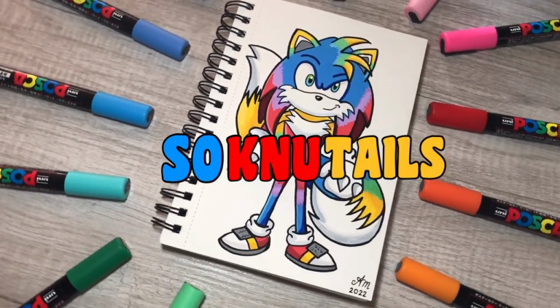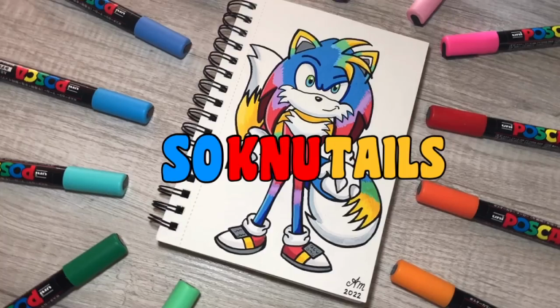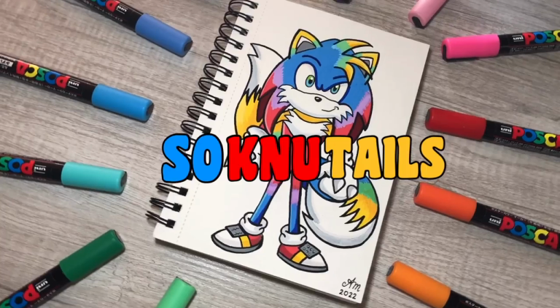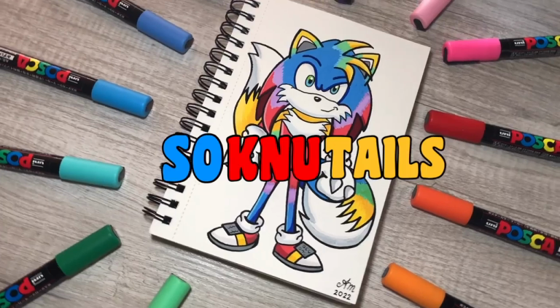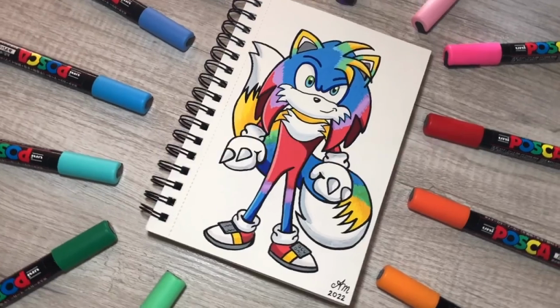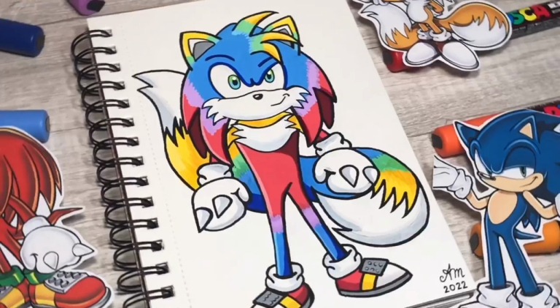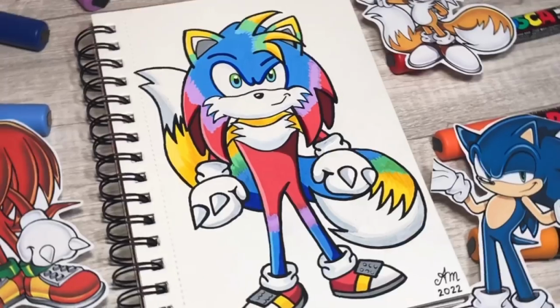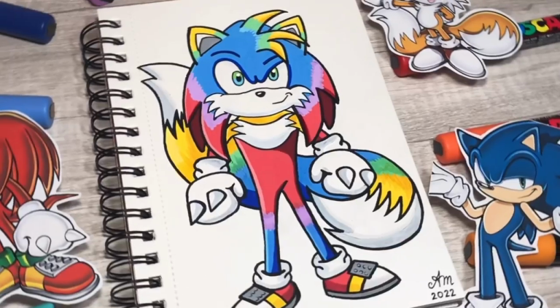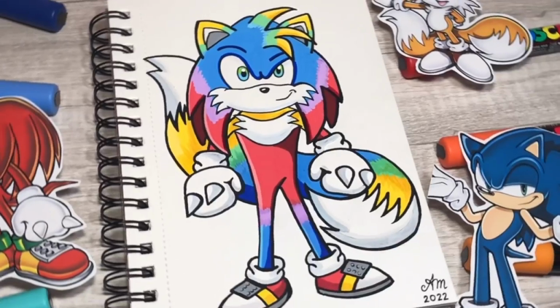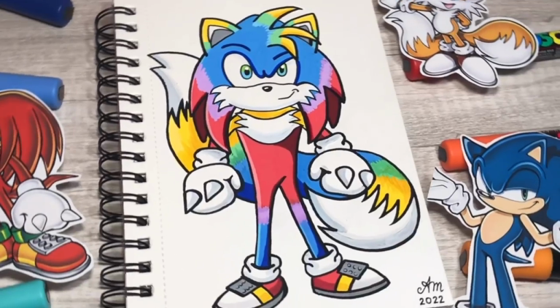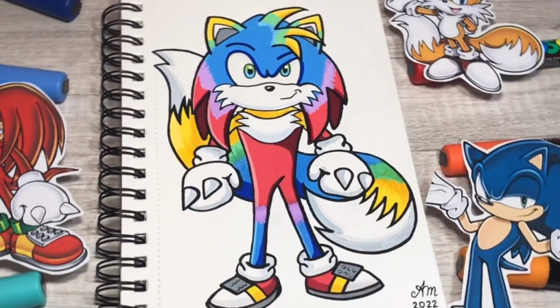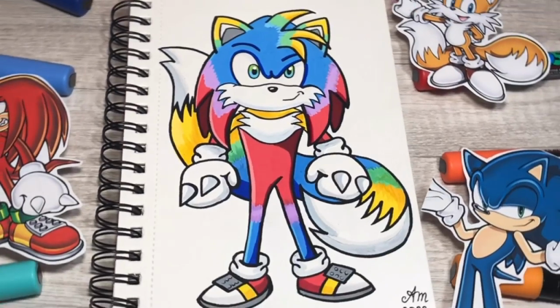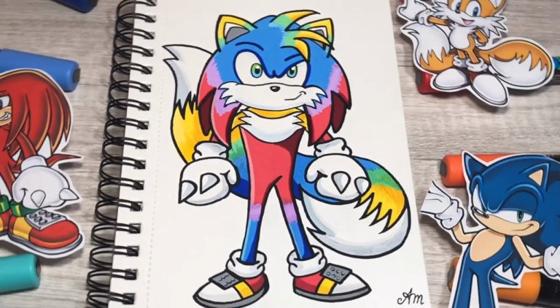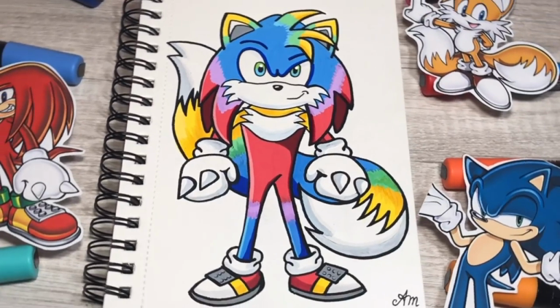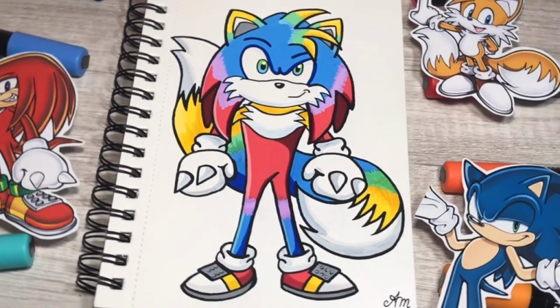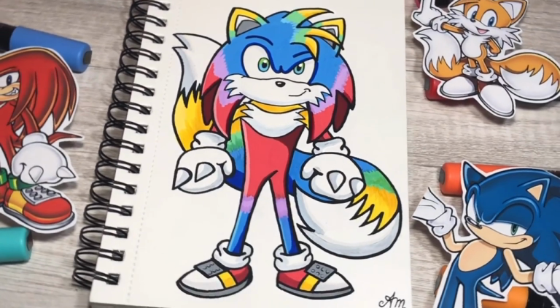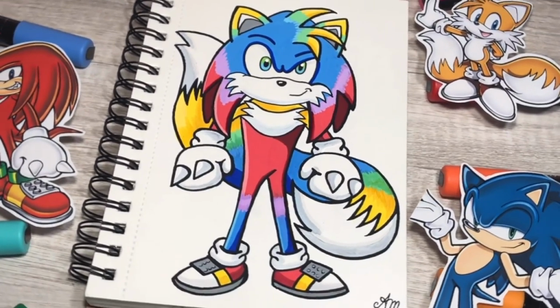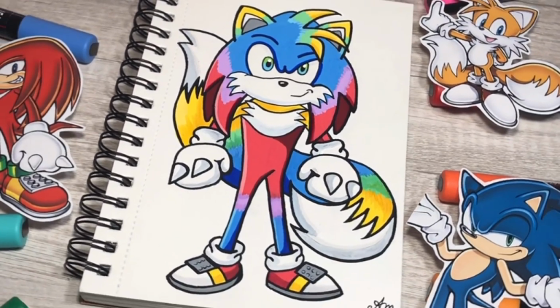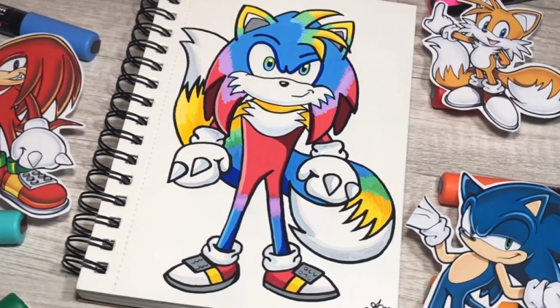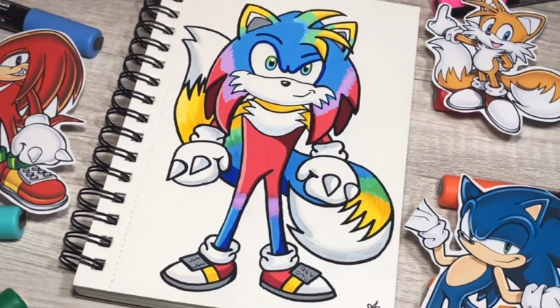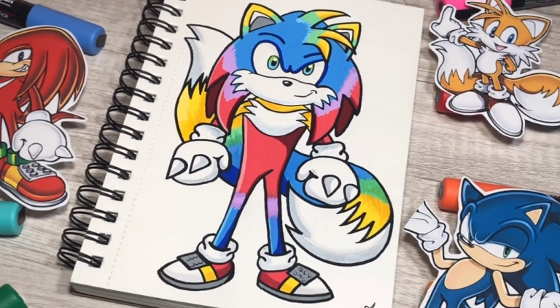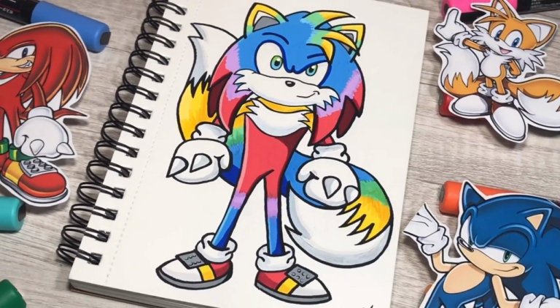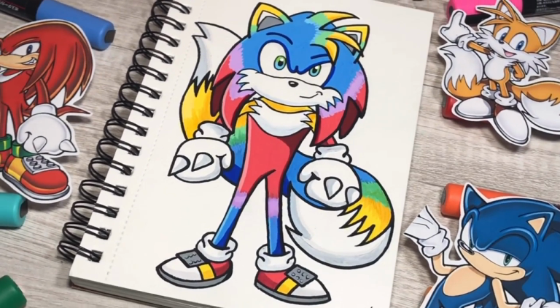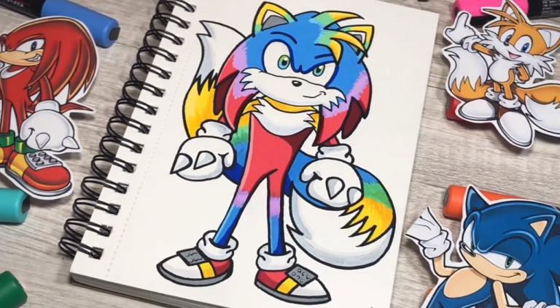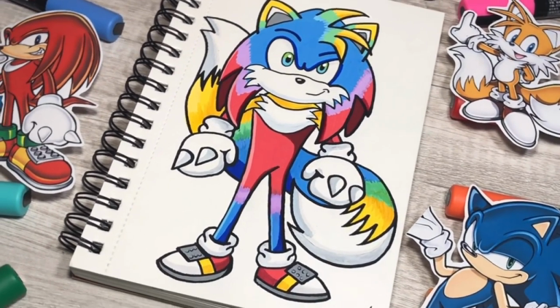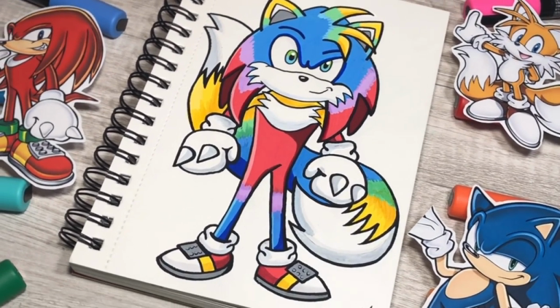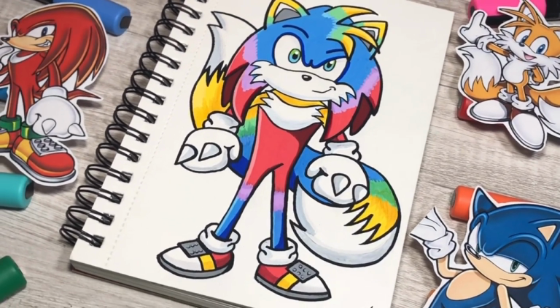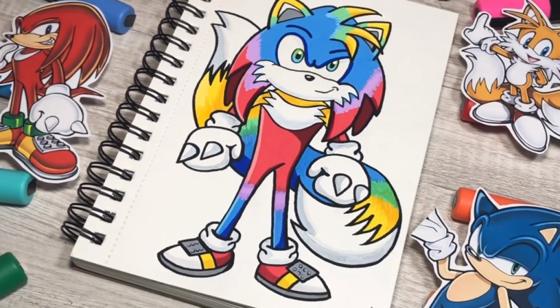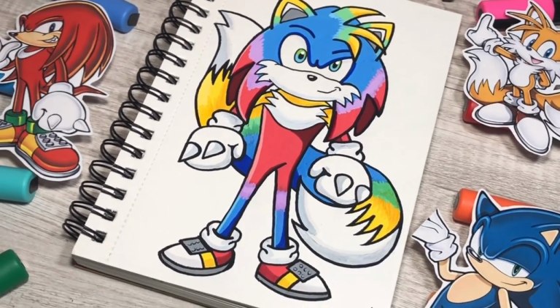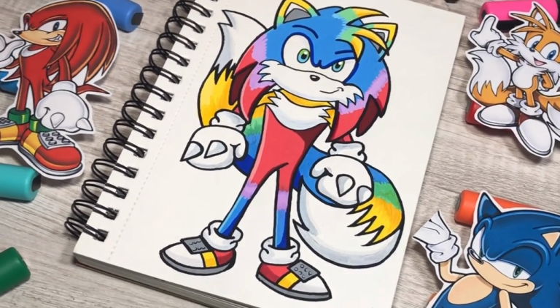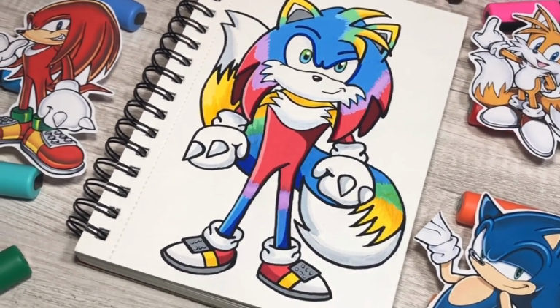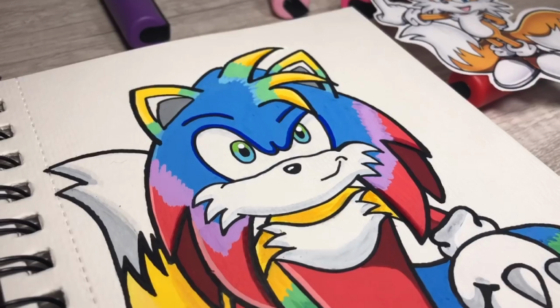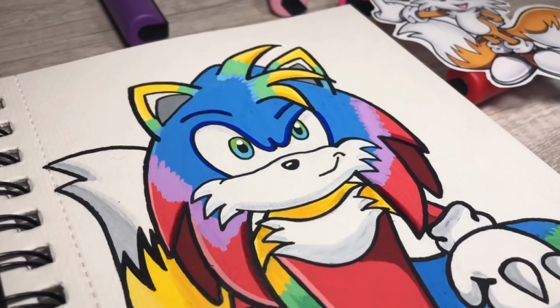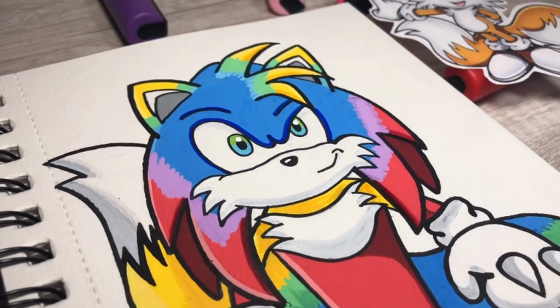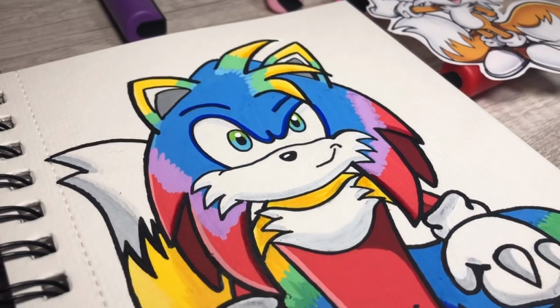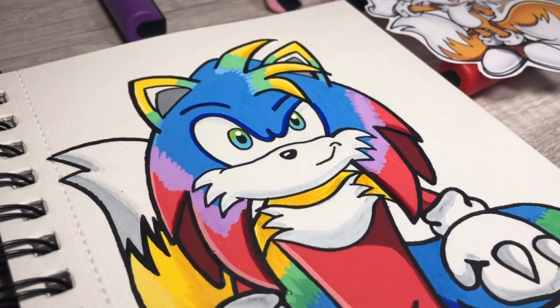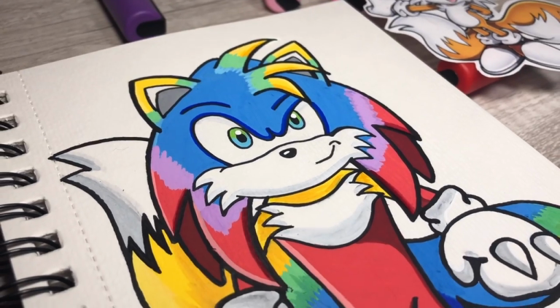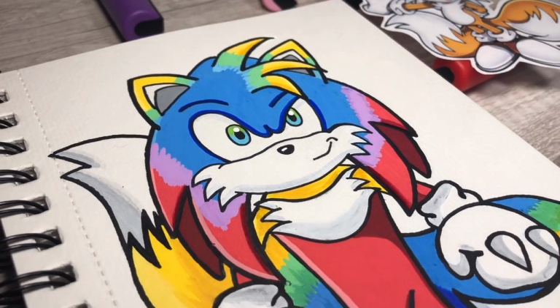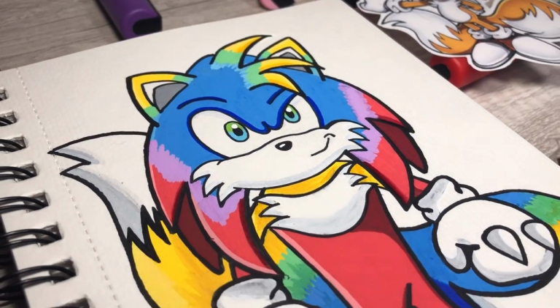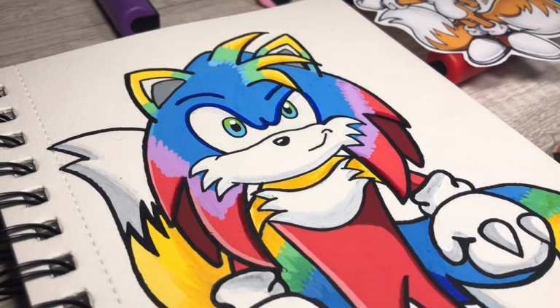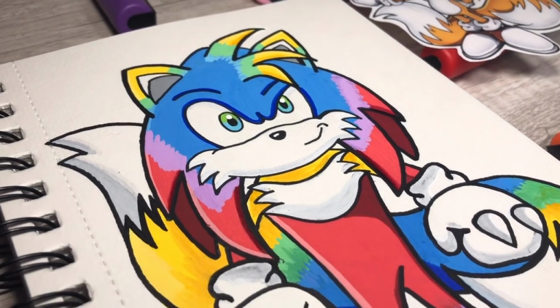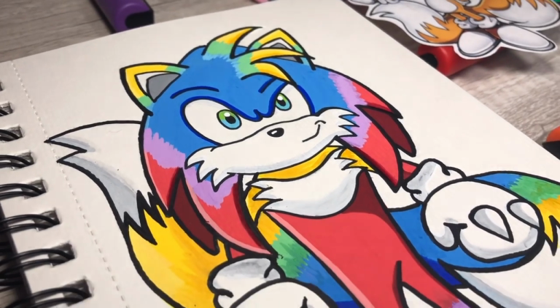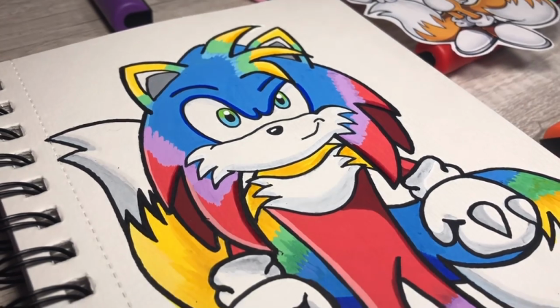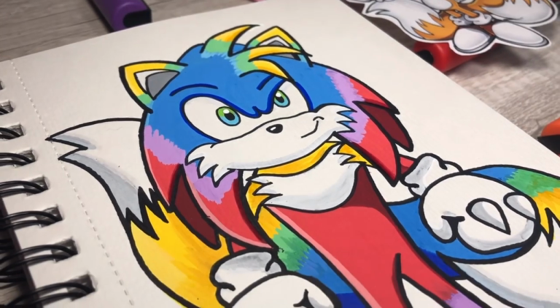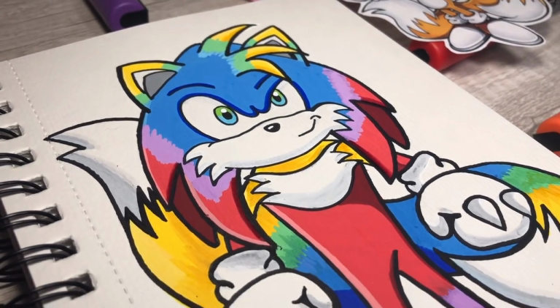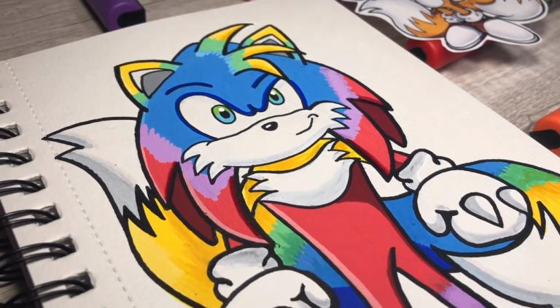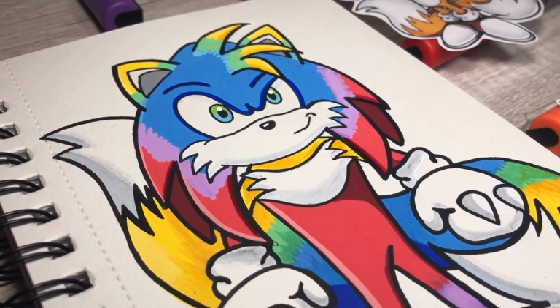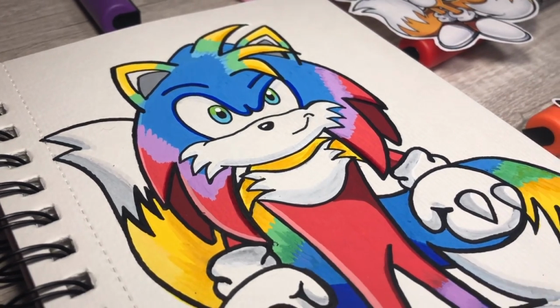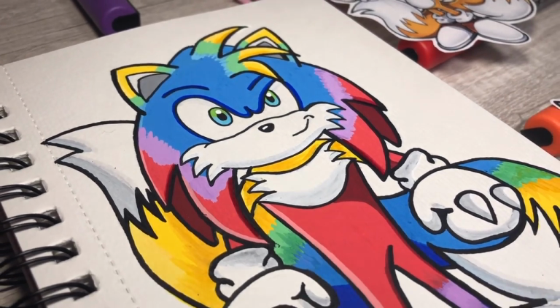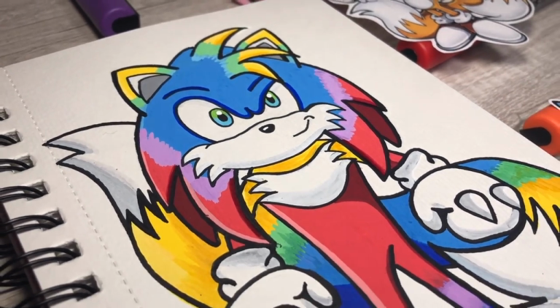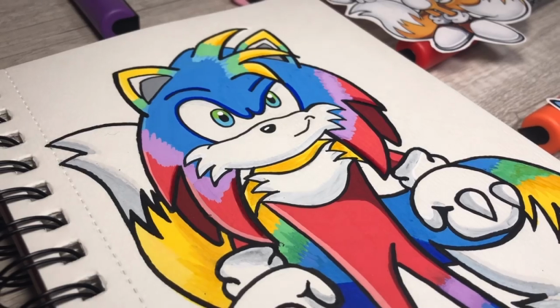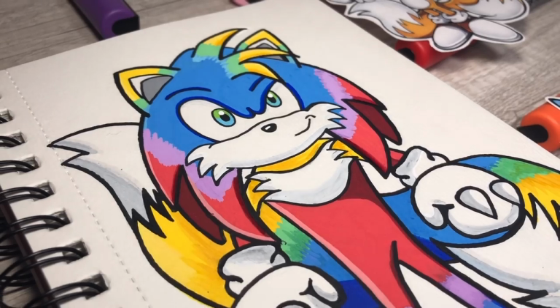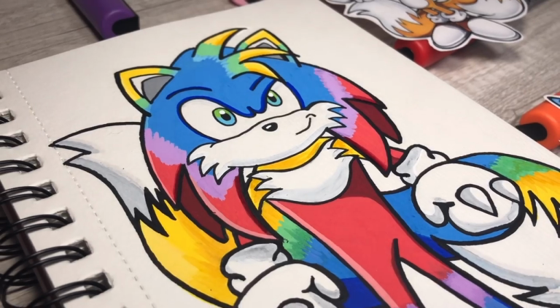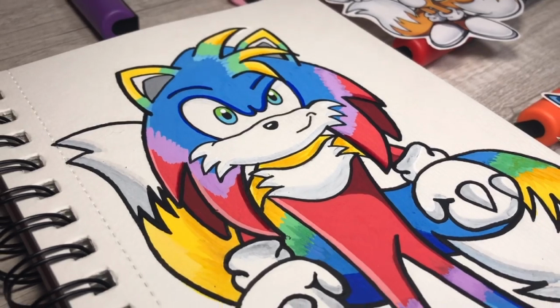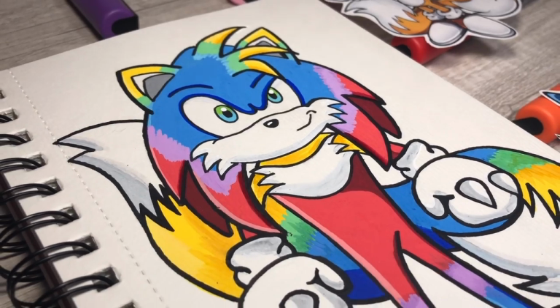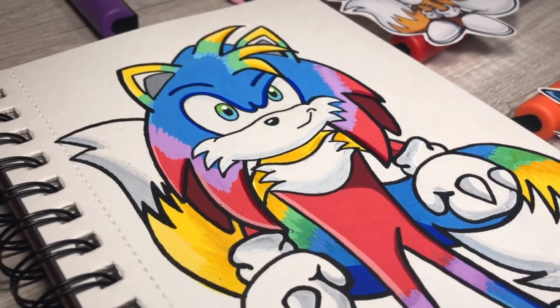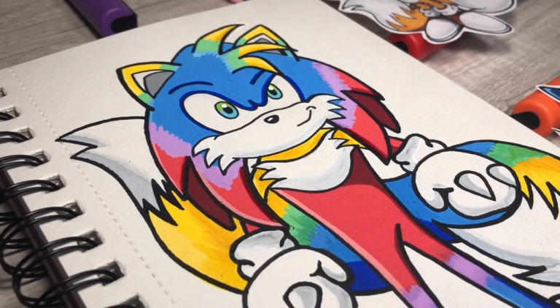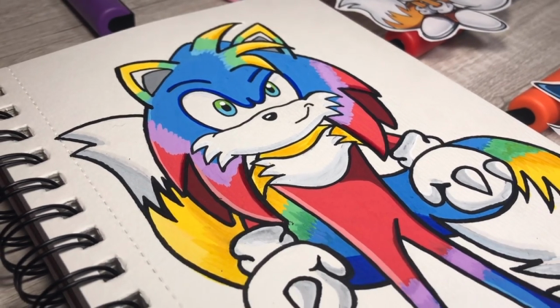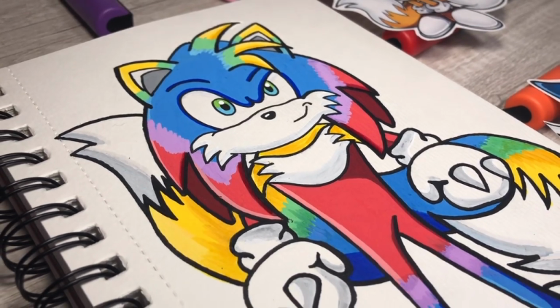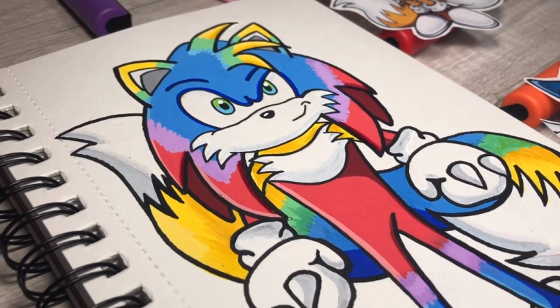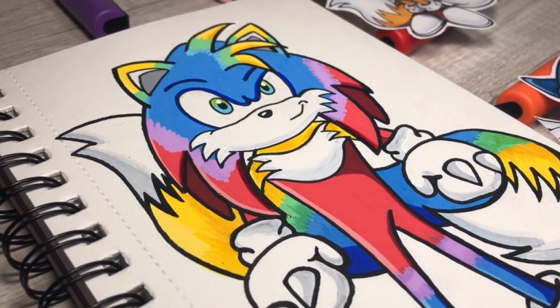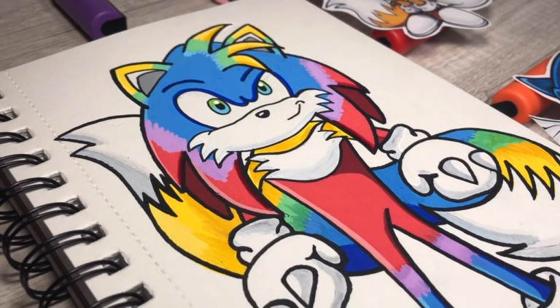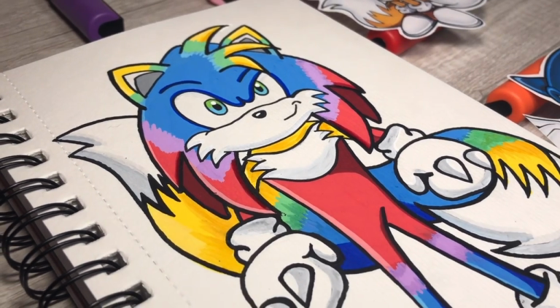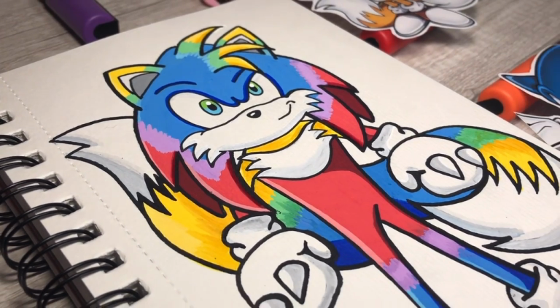Let me know what you guys think and what other cartoon characters you would like to see combined, and I'll see you in my next video.